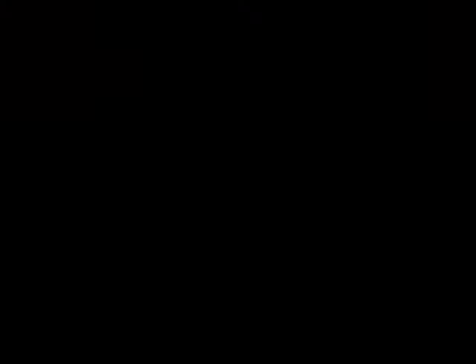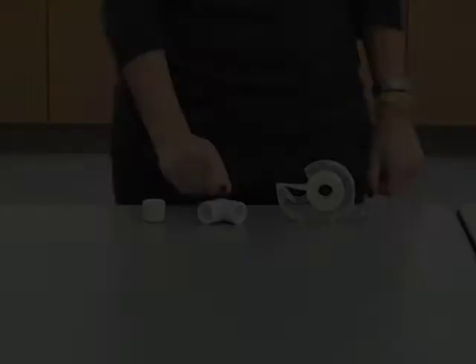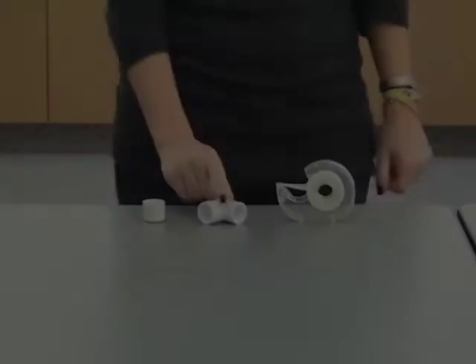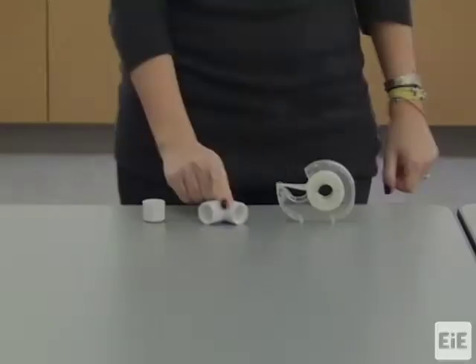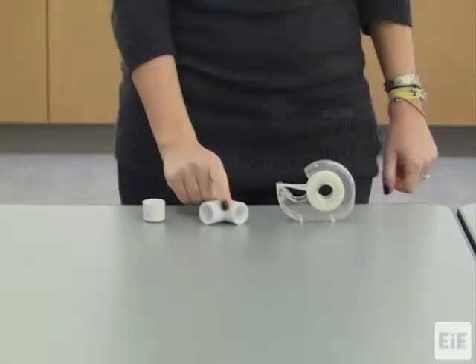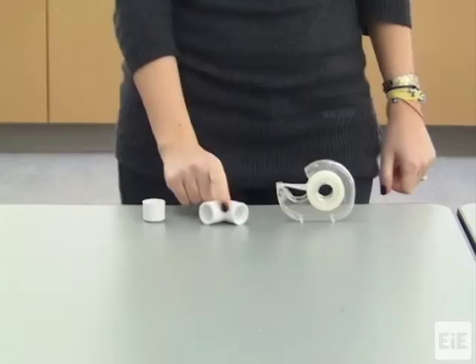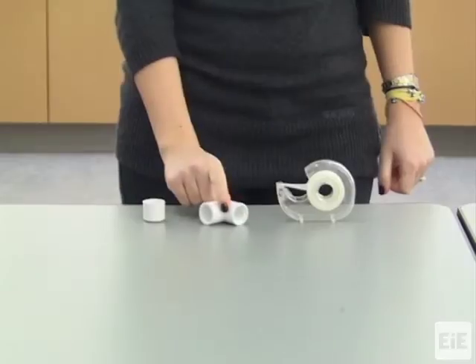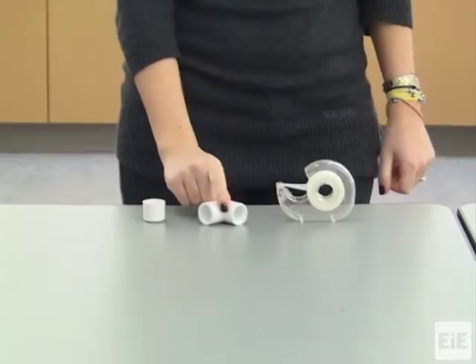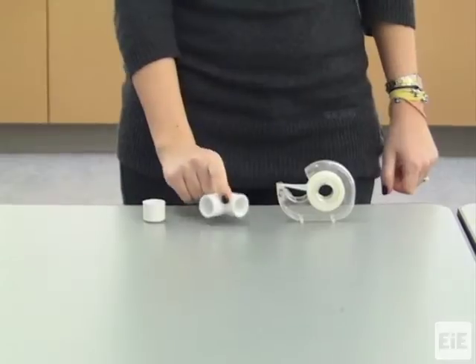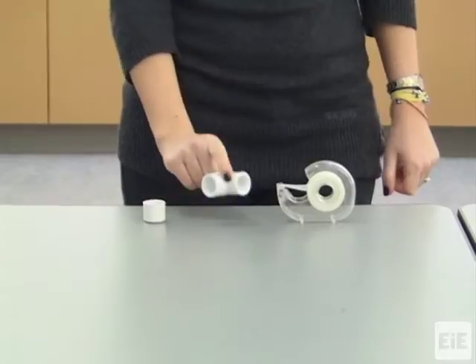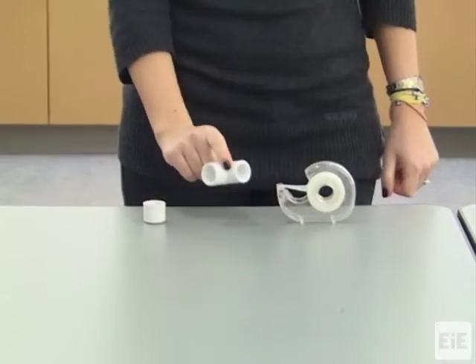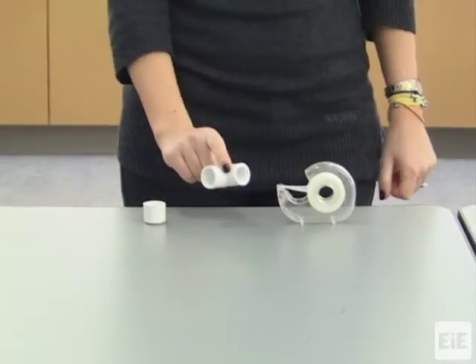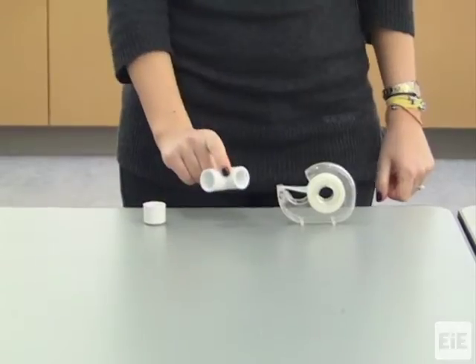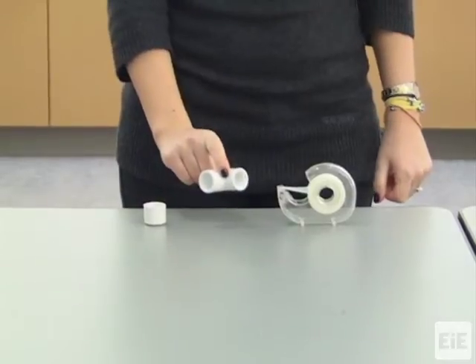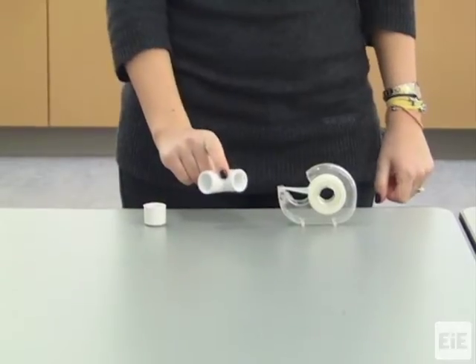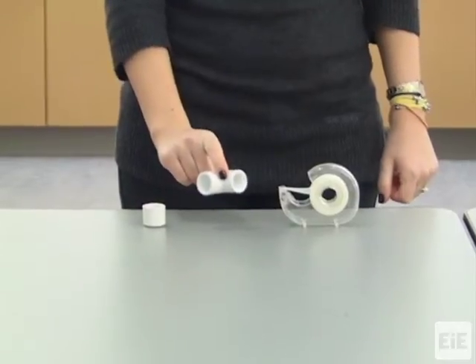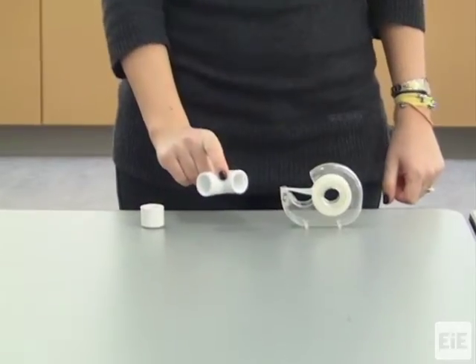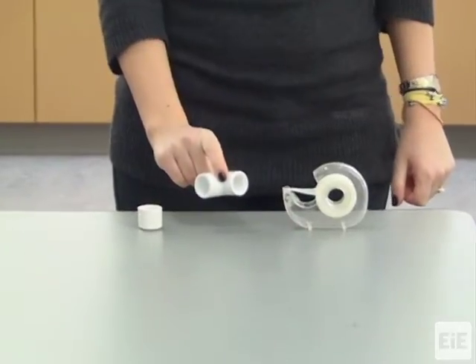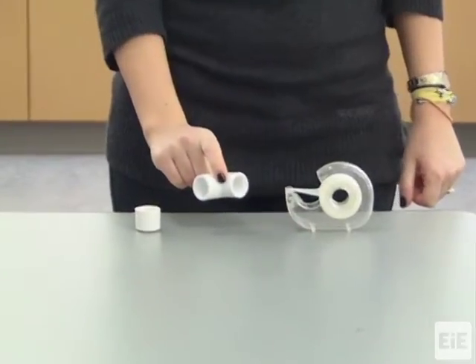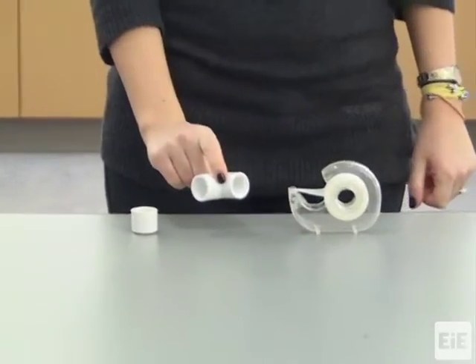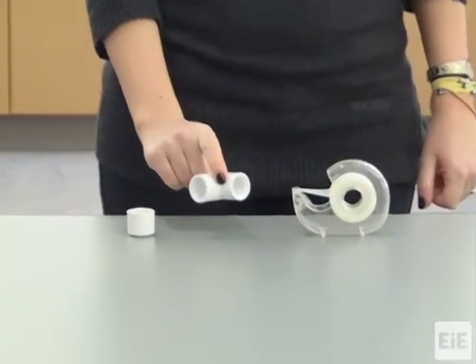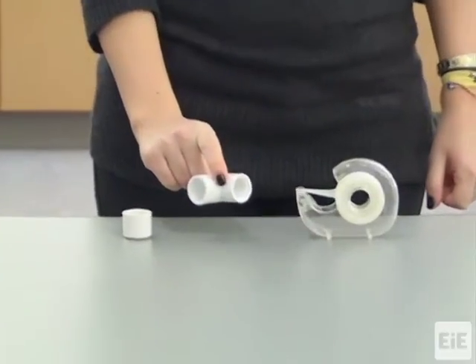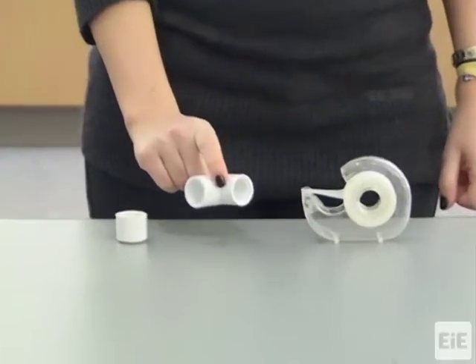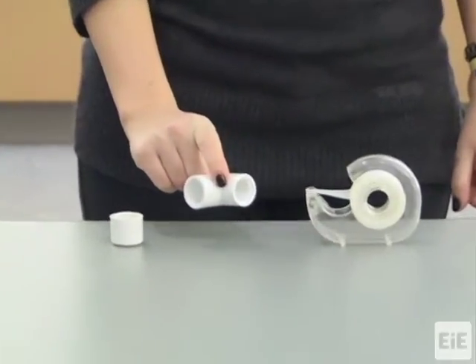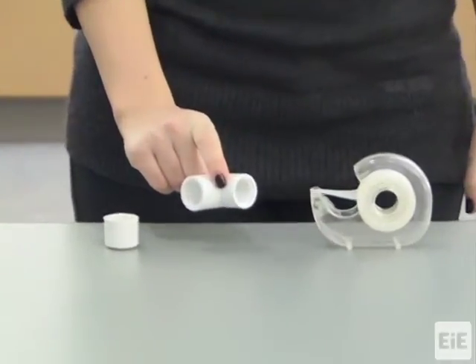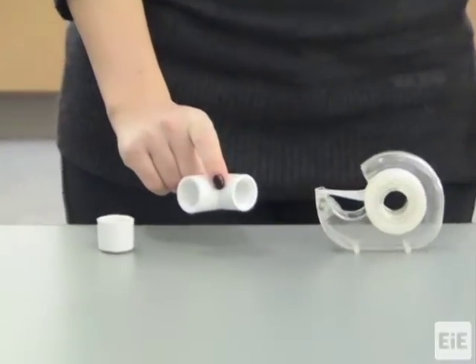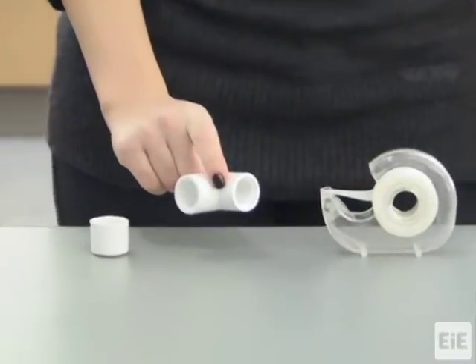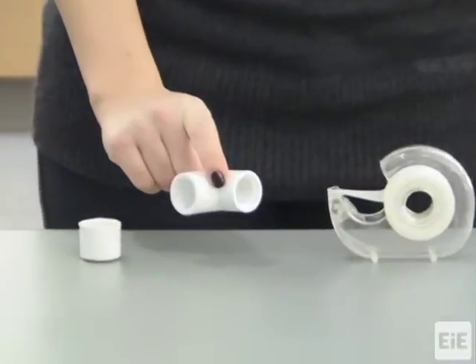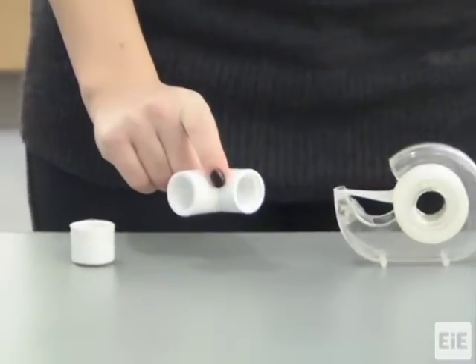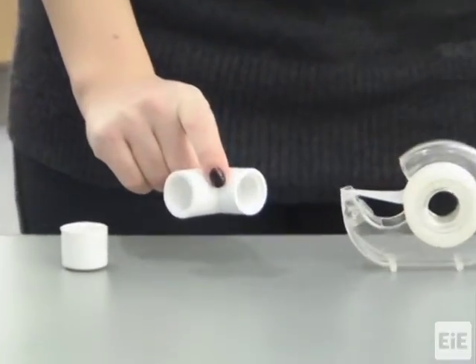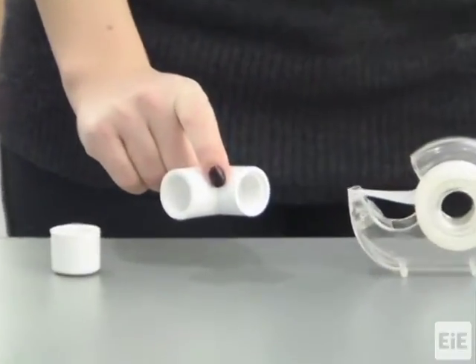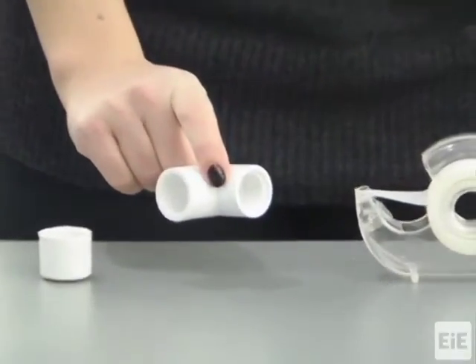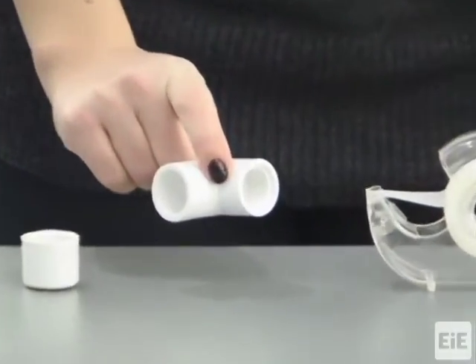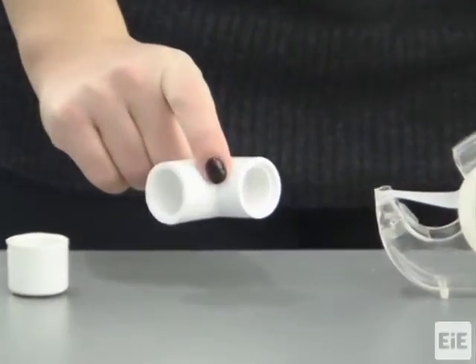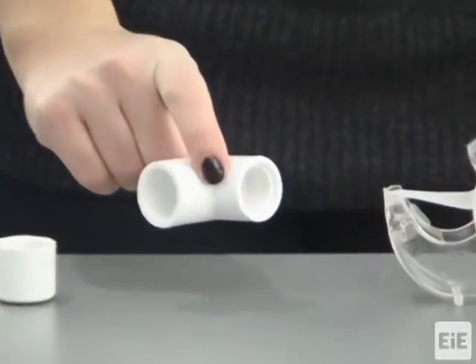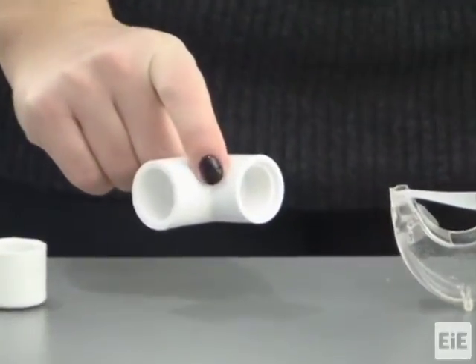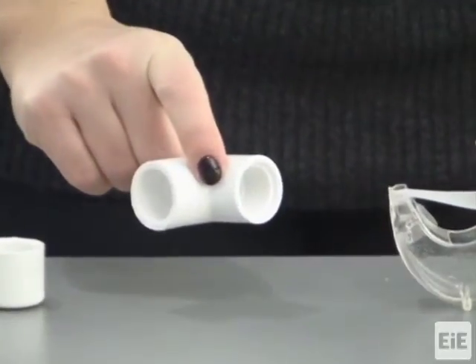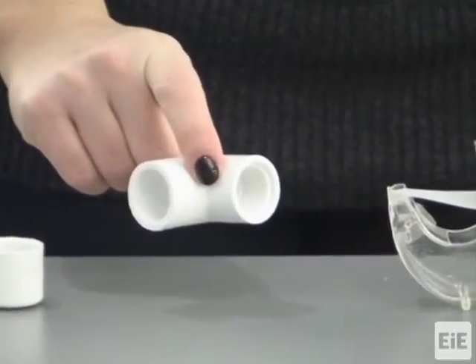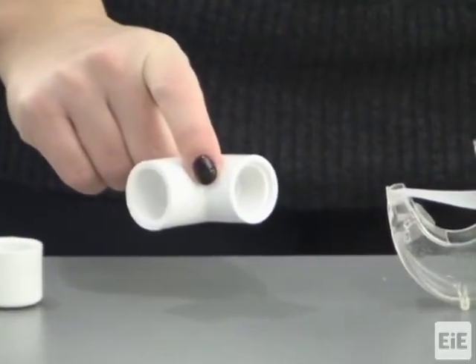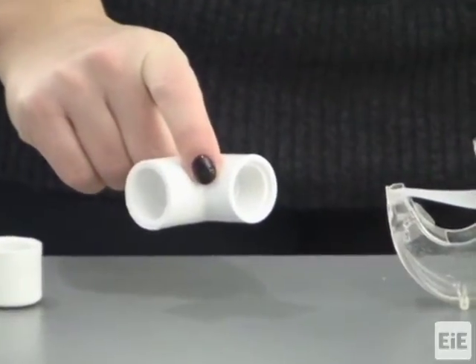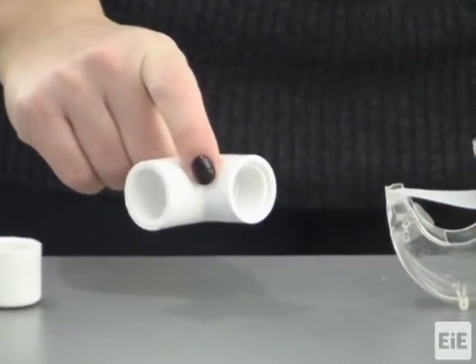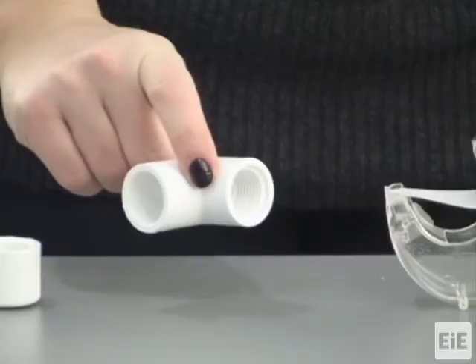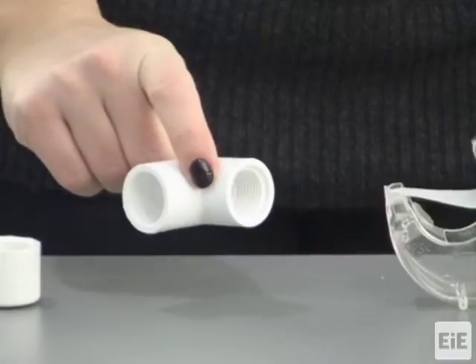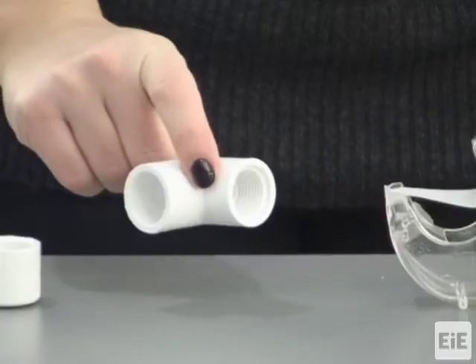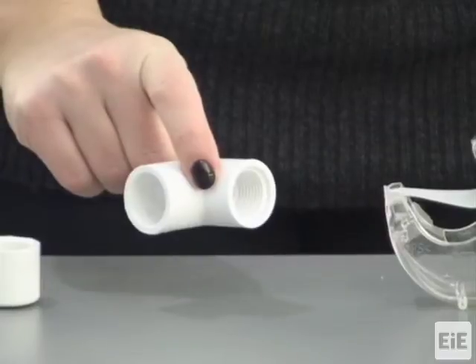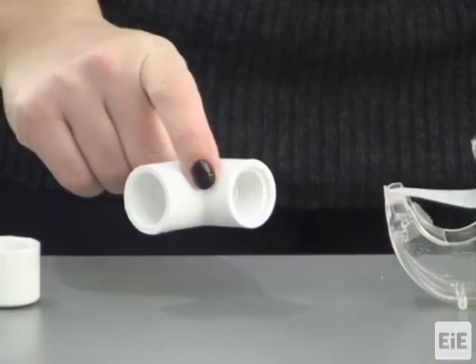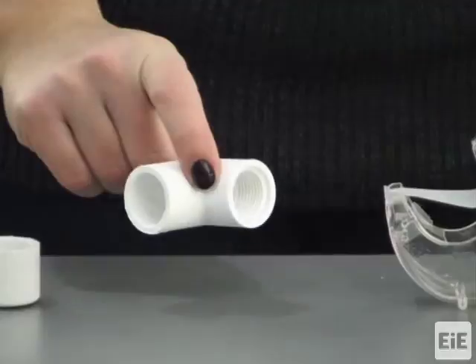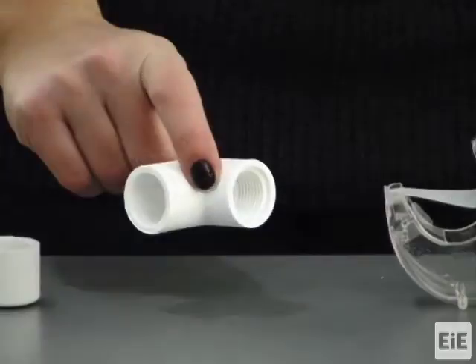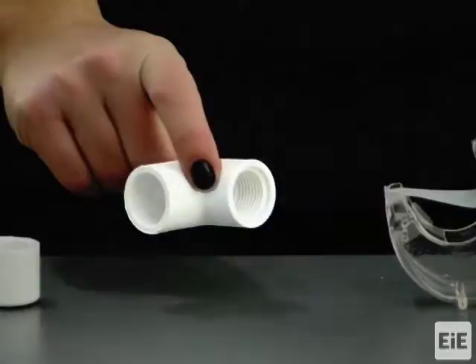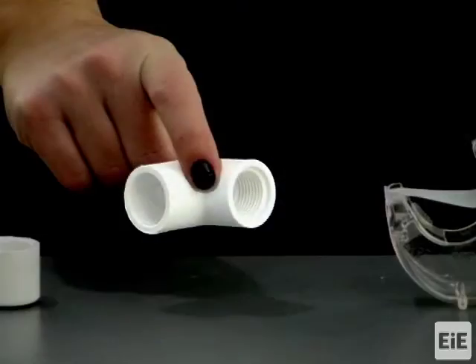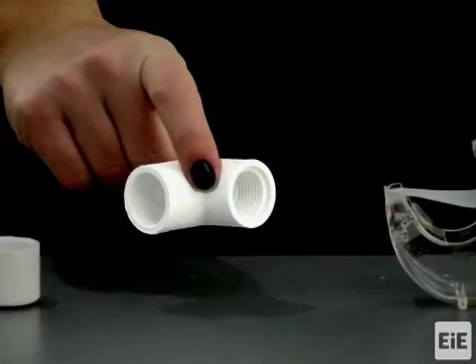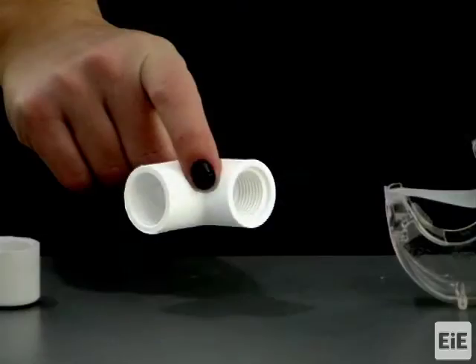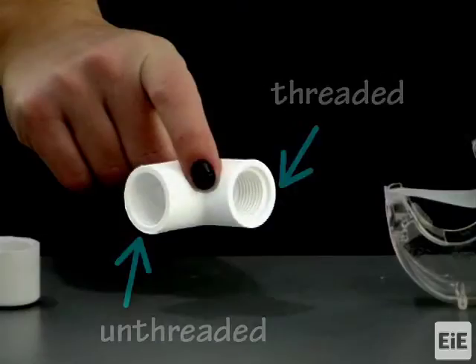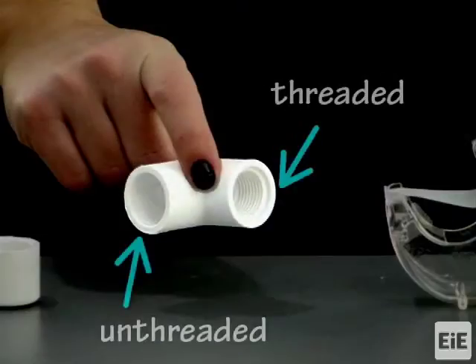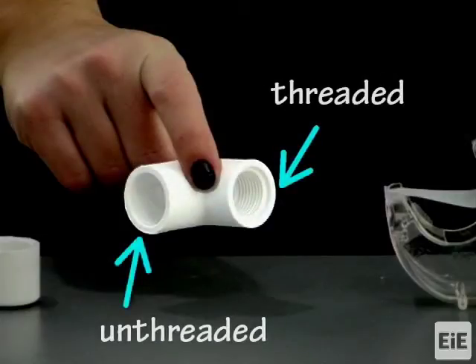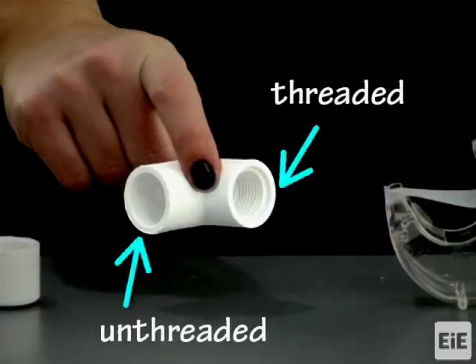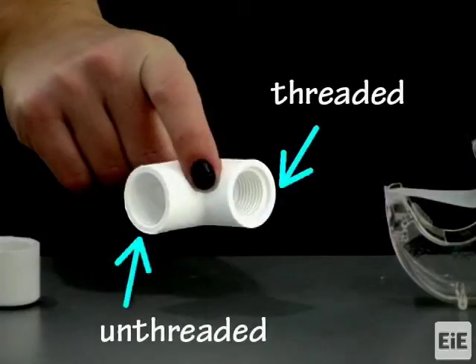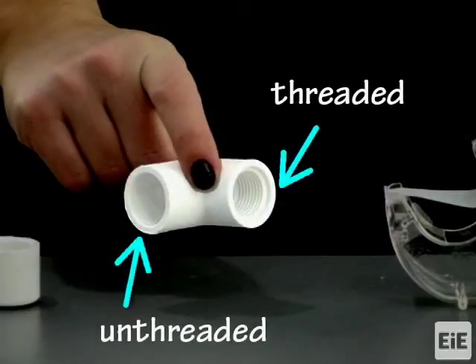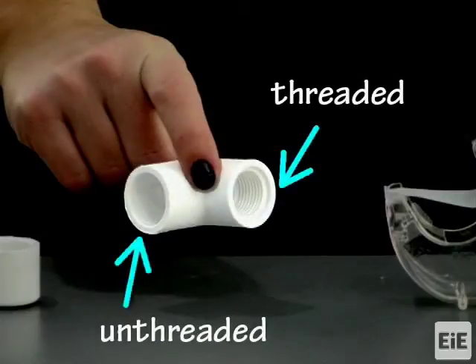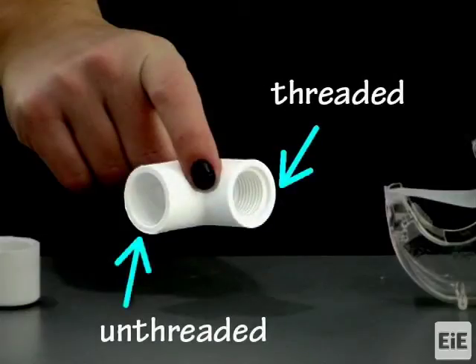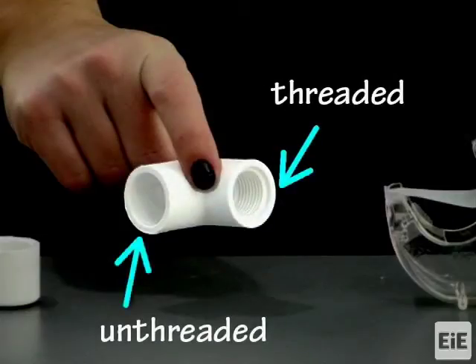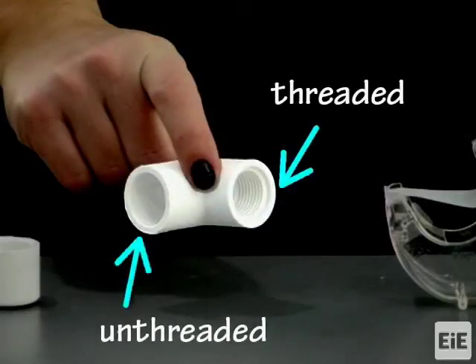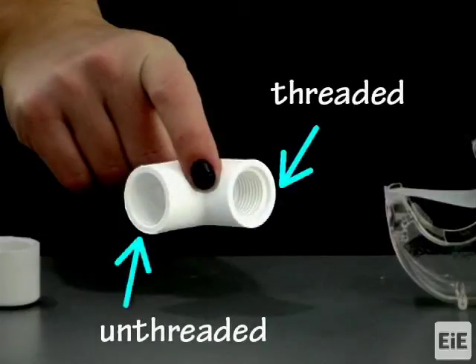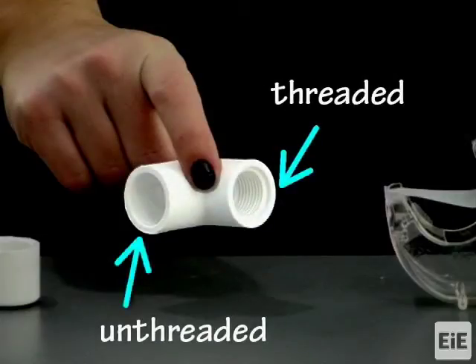When looking at the bent PVC pipe, you will see that one end is threaded inside and the other is unthreaded.